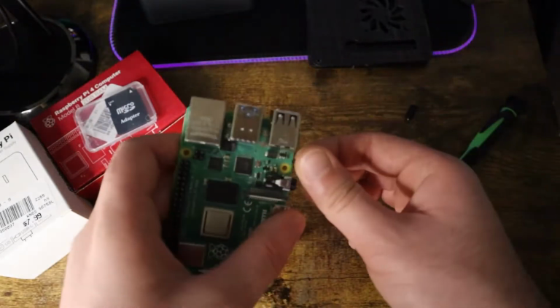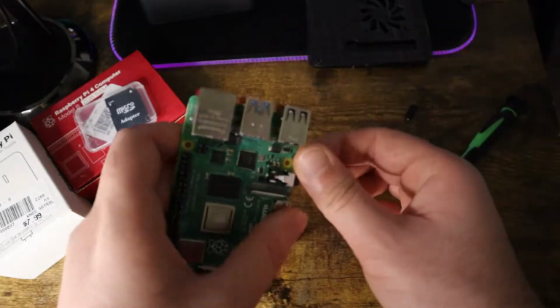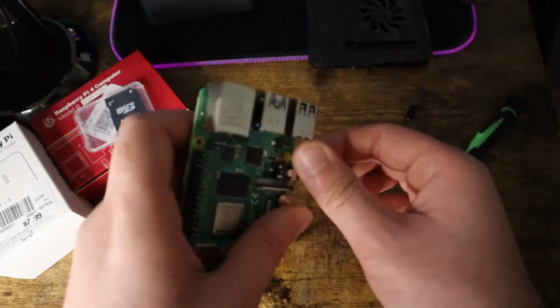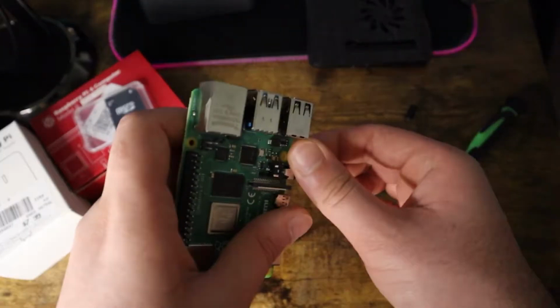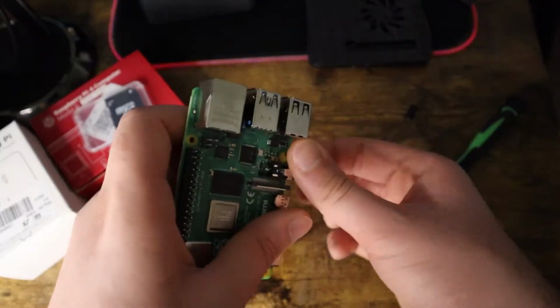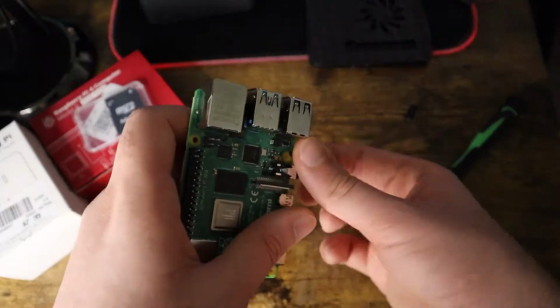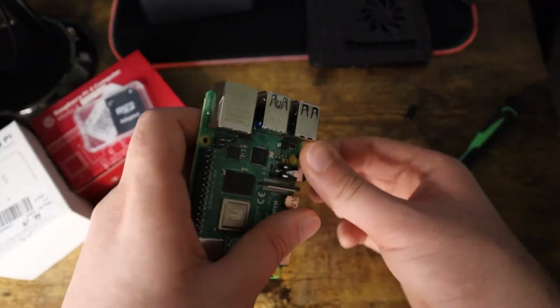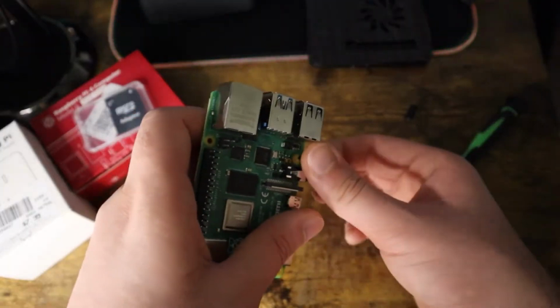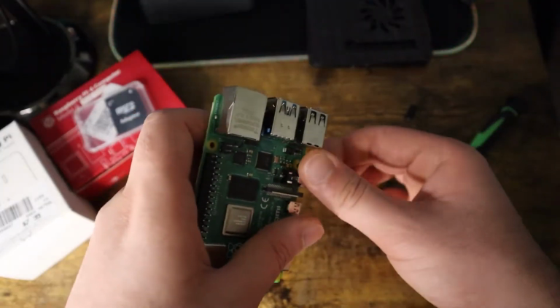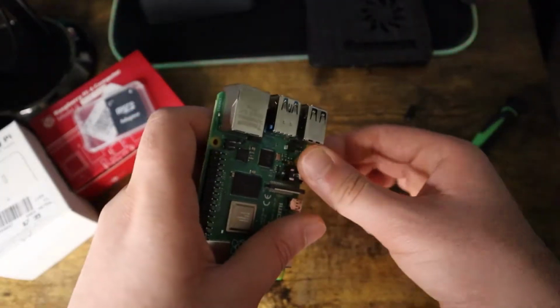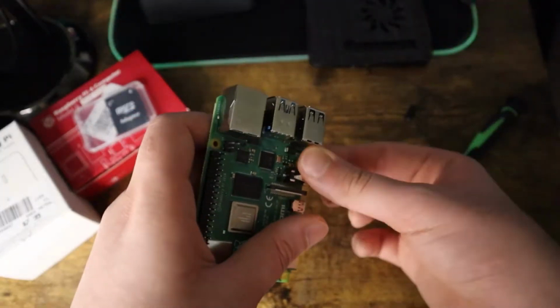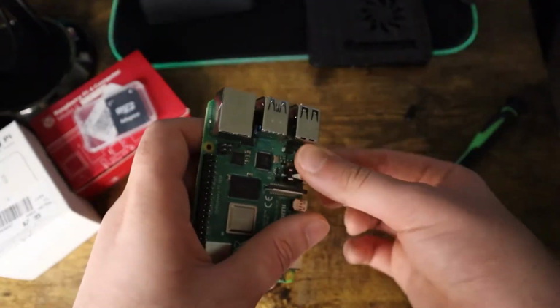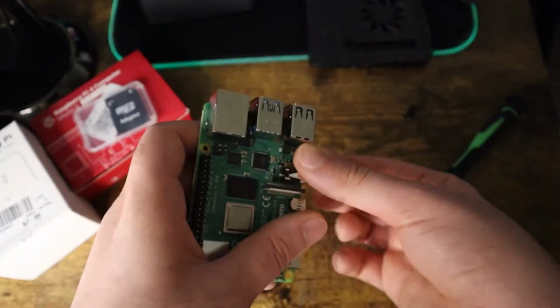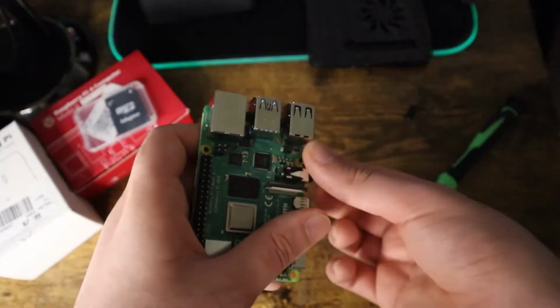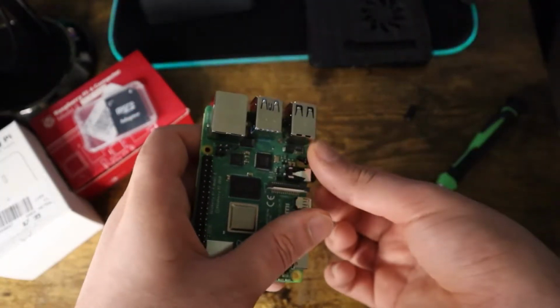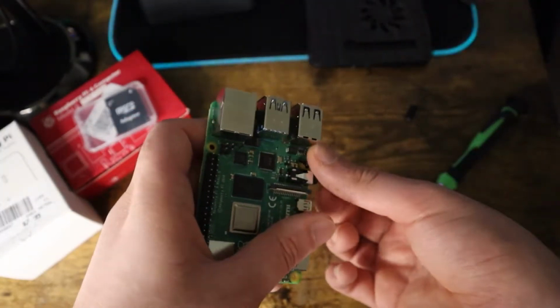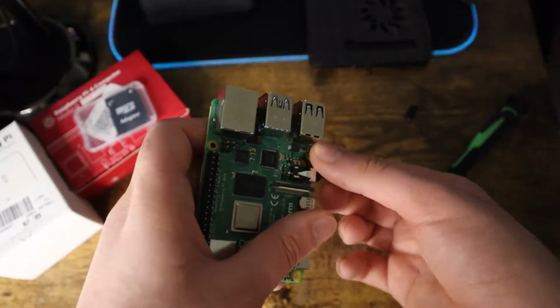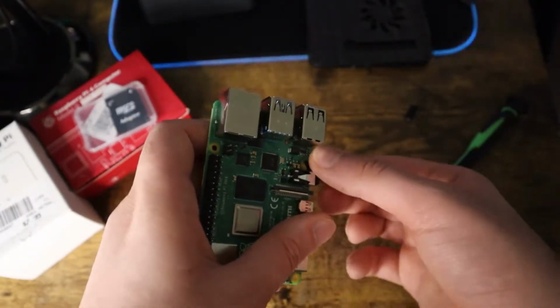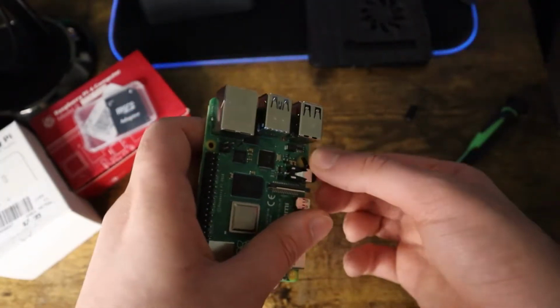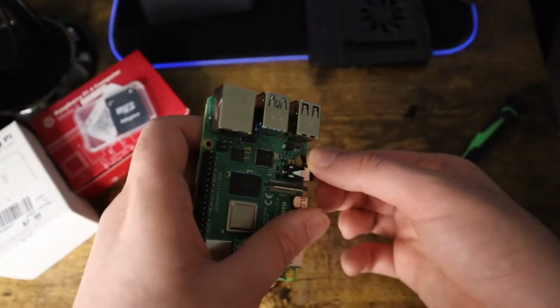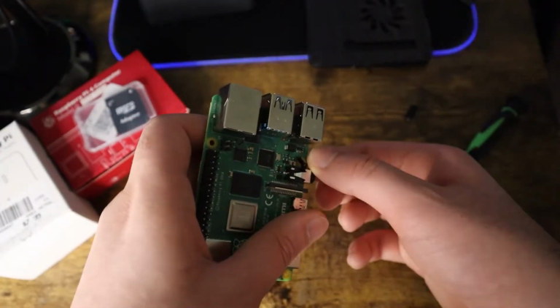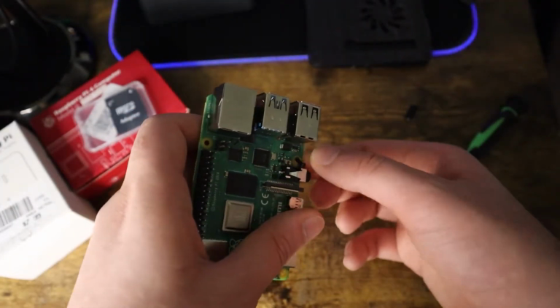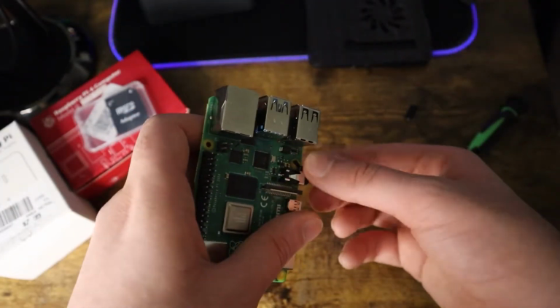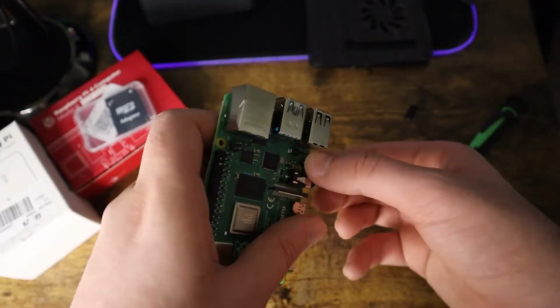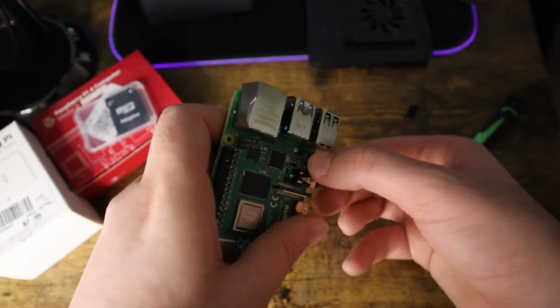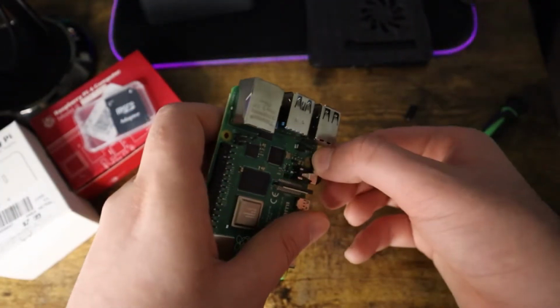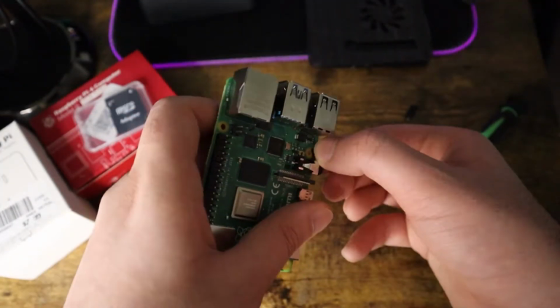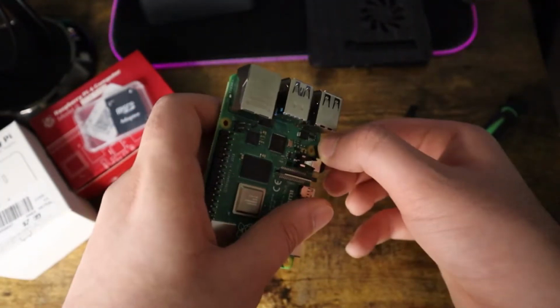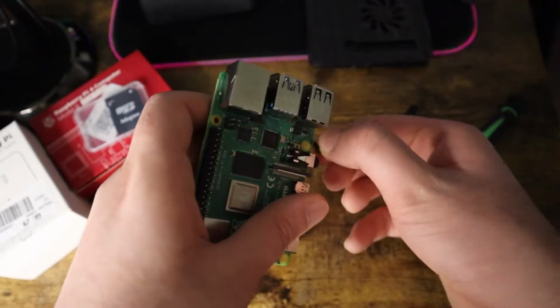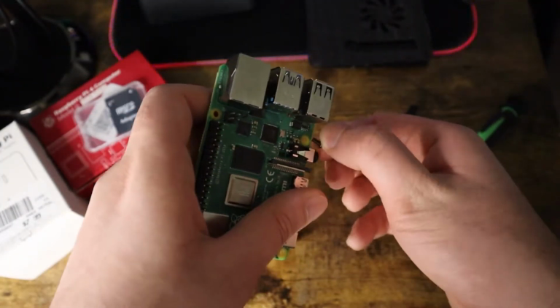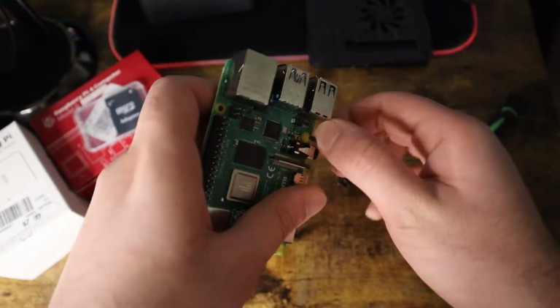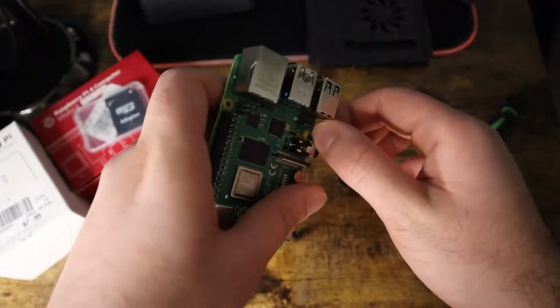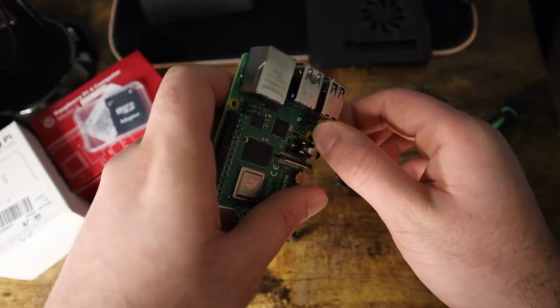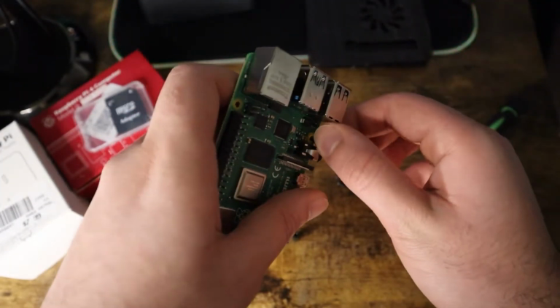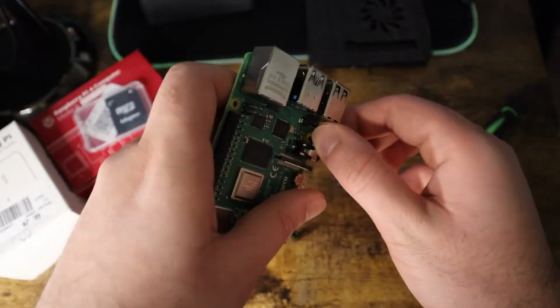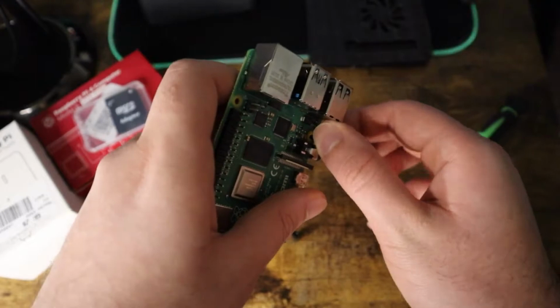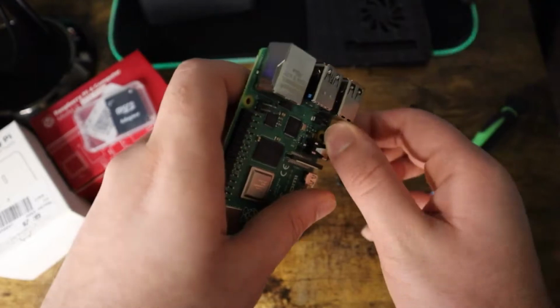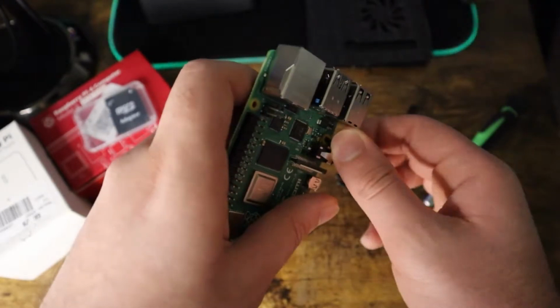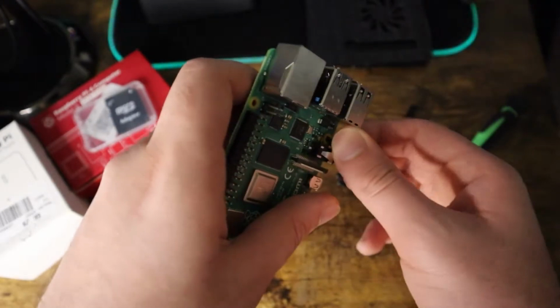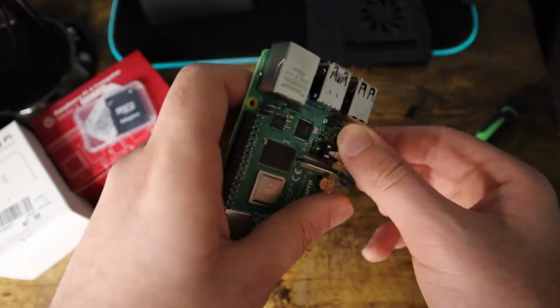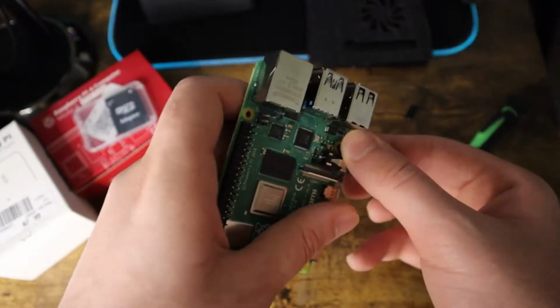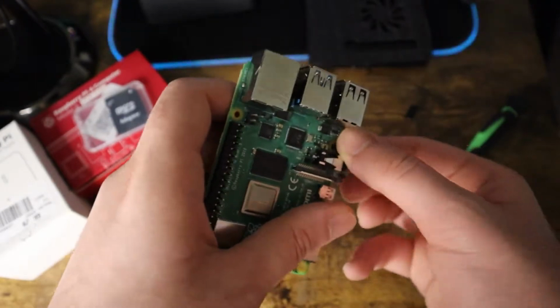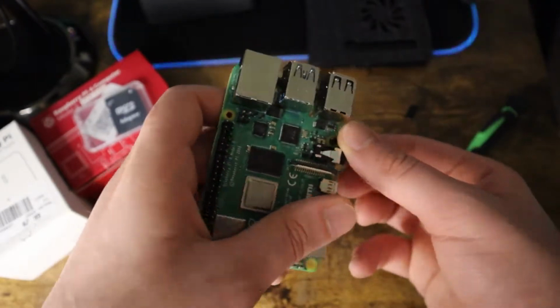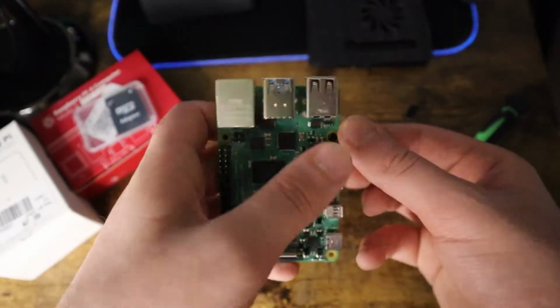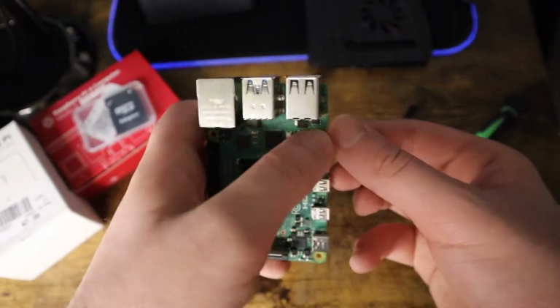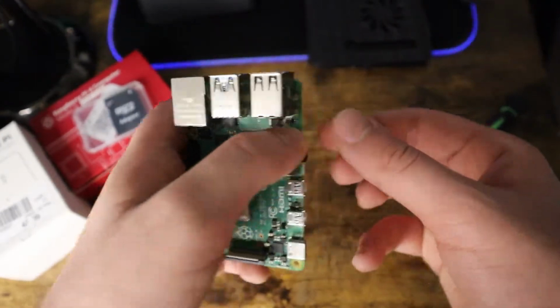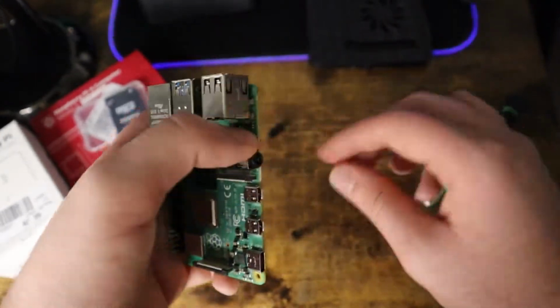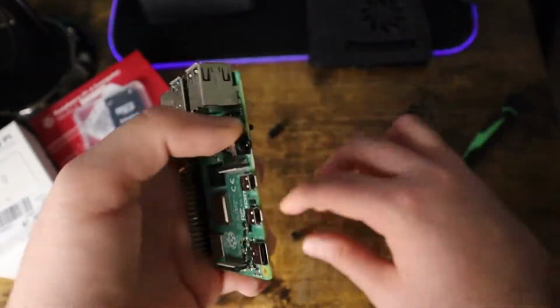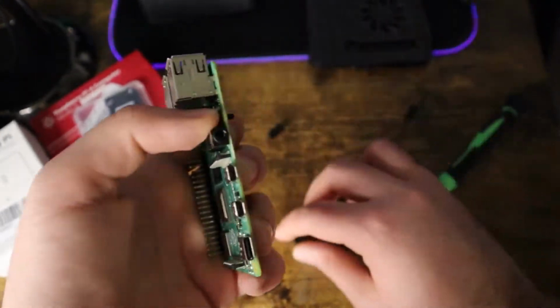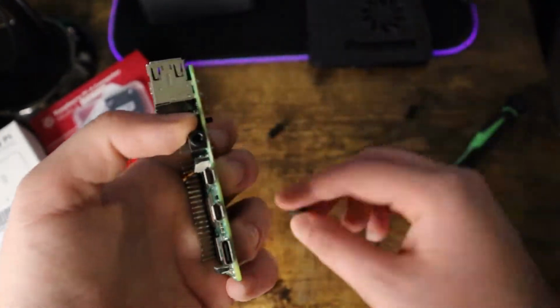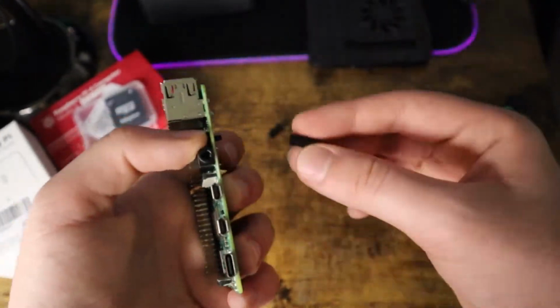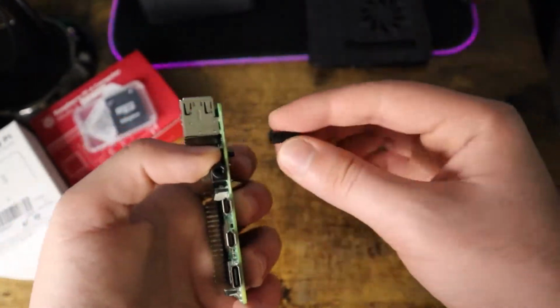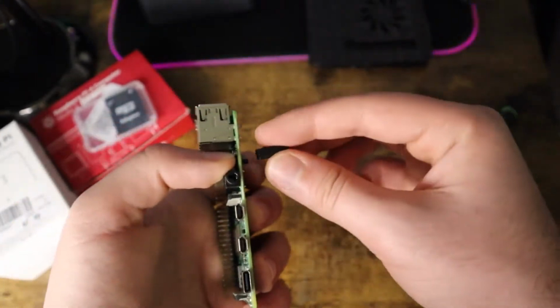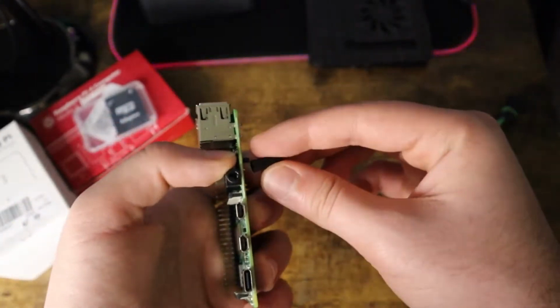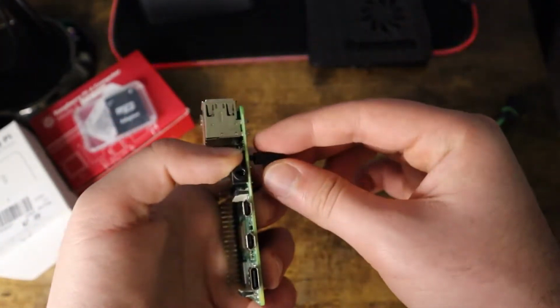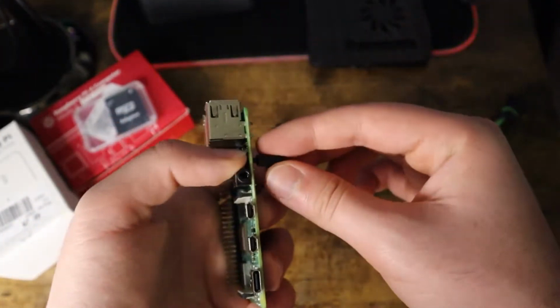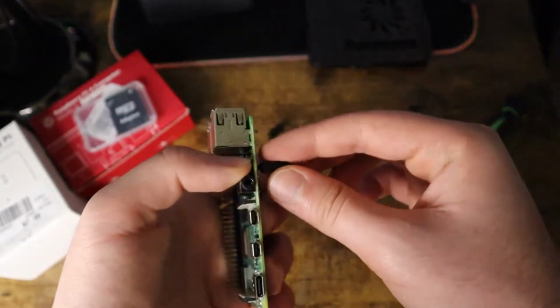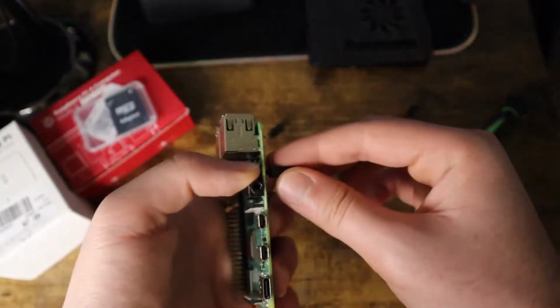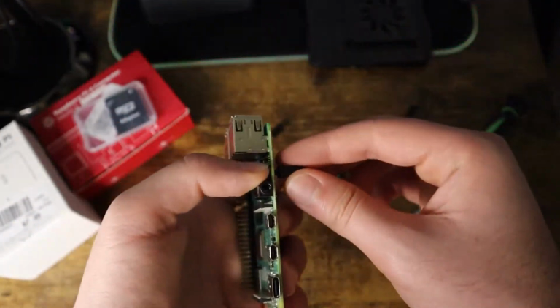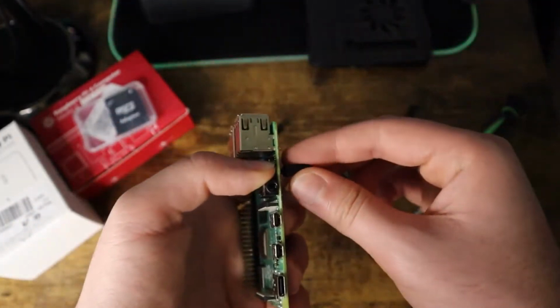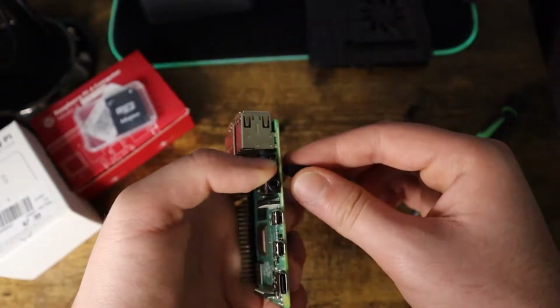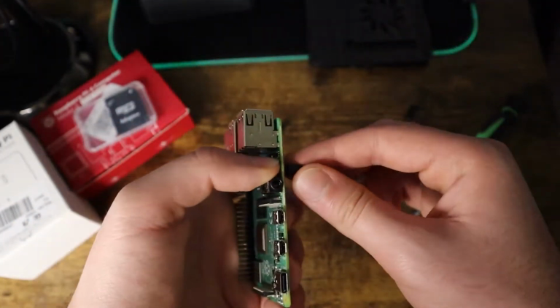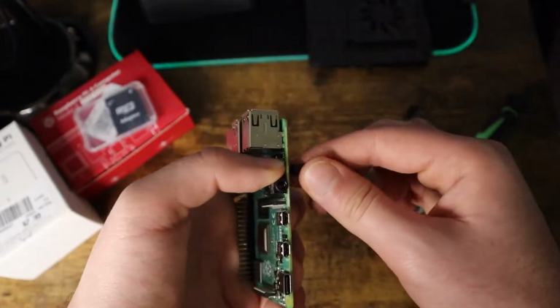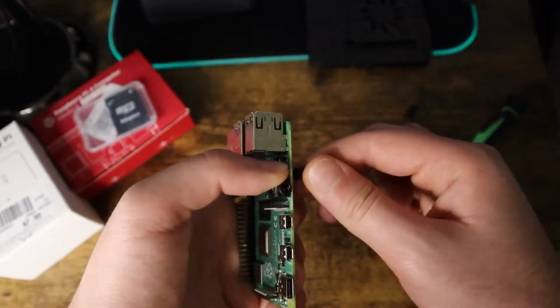If you're interested in other types of cases and Raspberry Pi projects, definitely check out my channel too. Don't forget to like and subscribe.